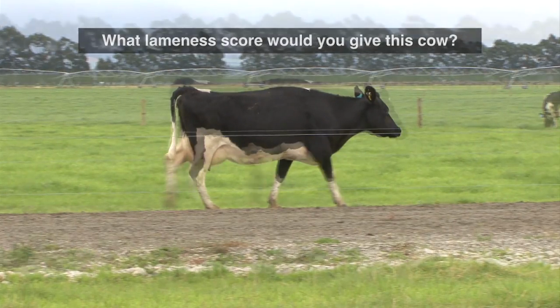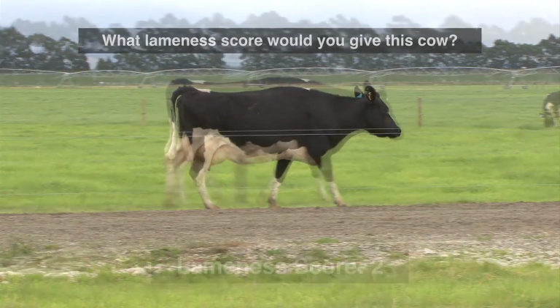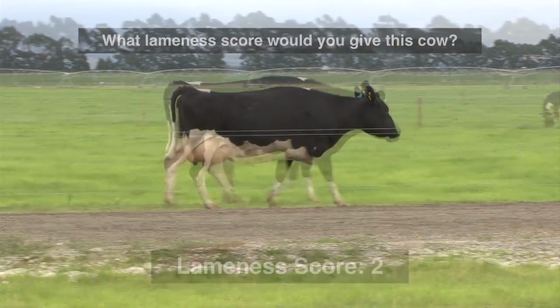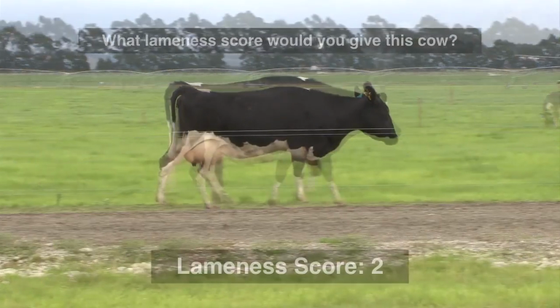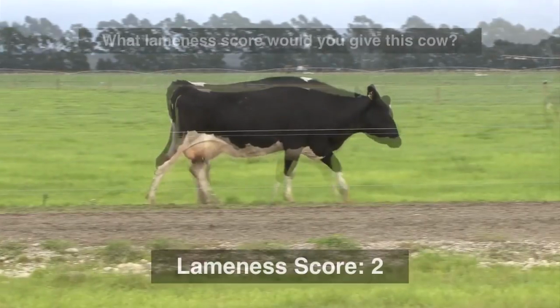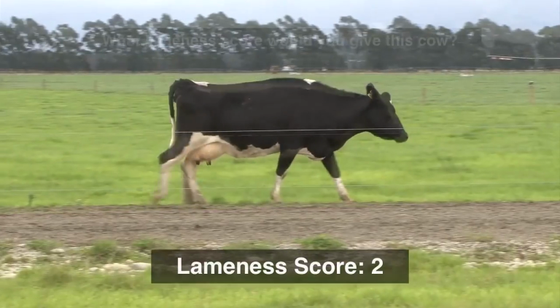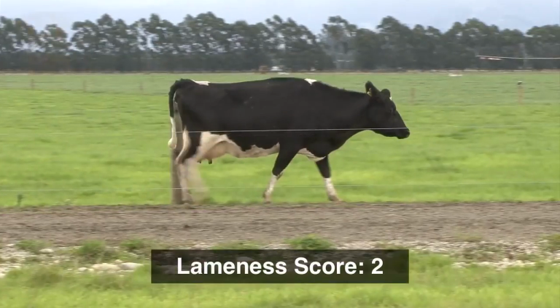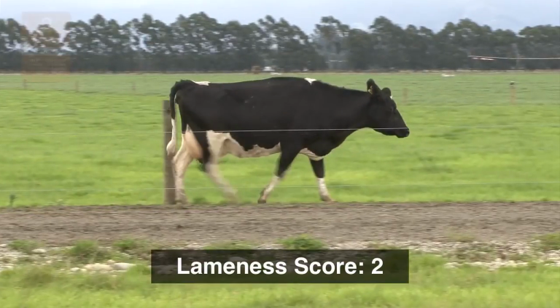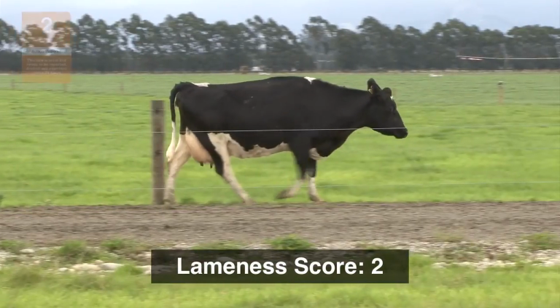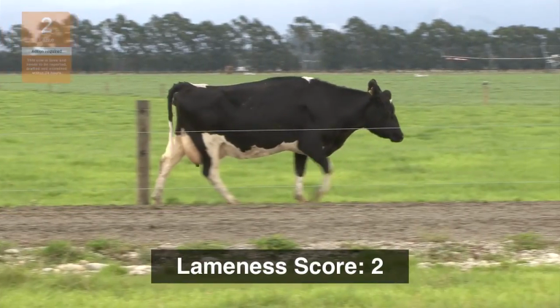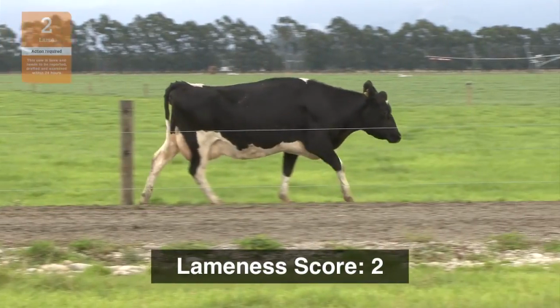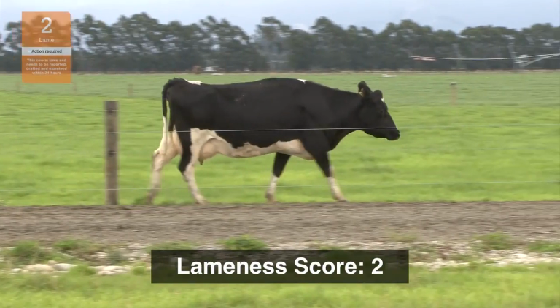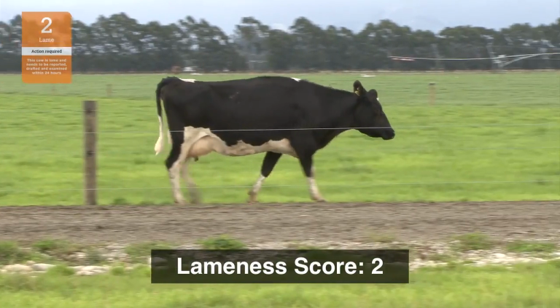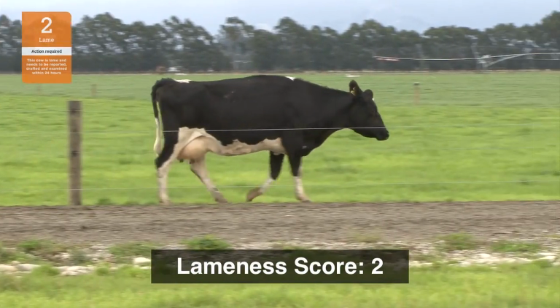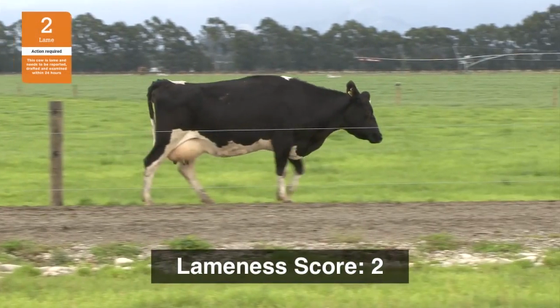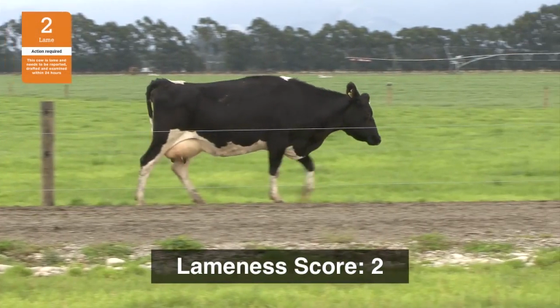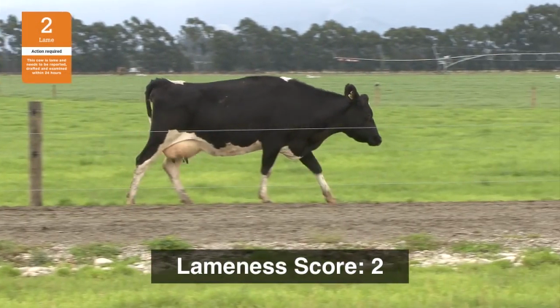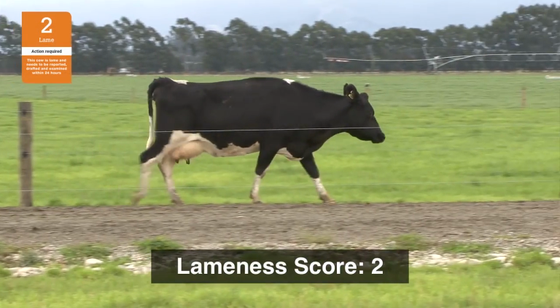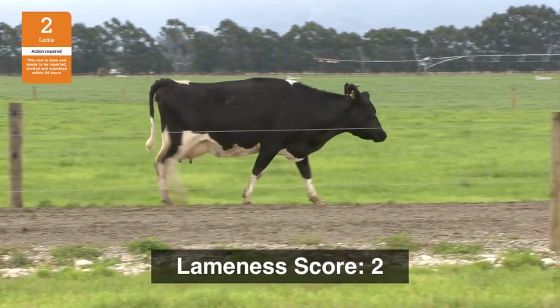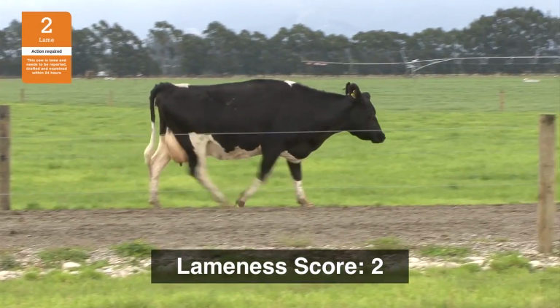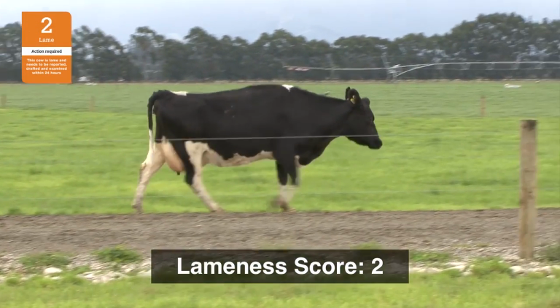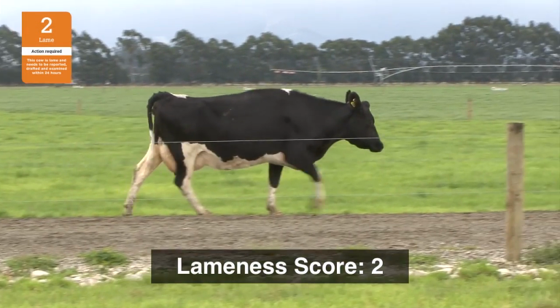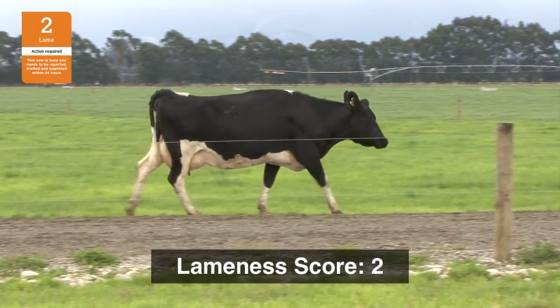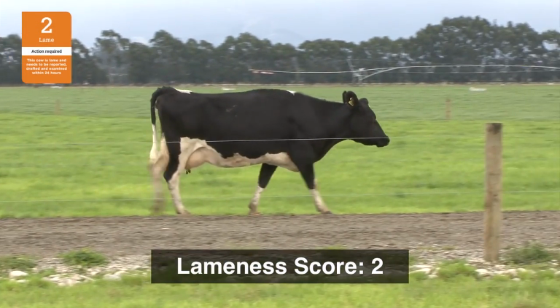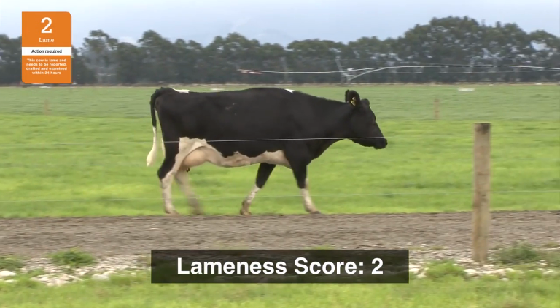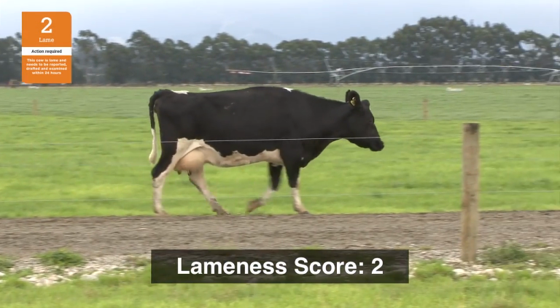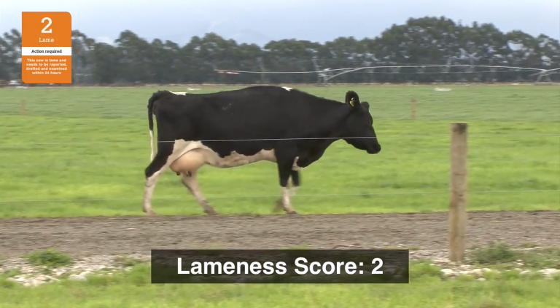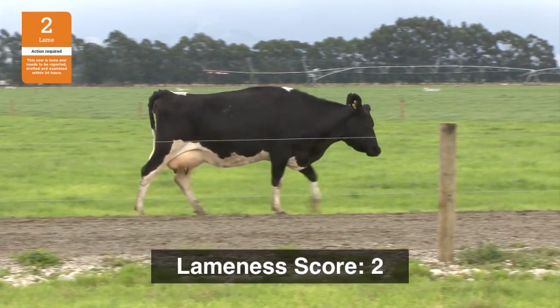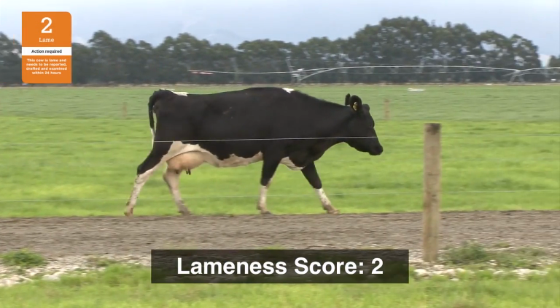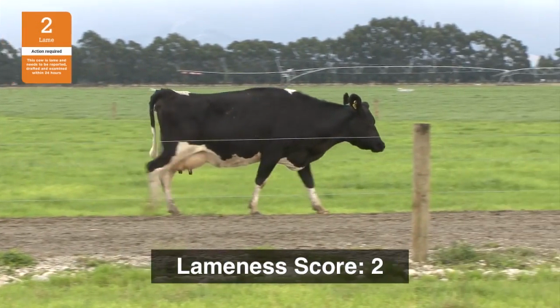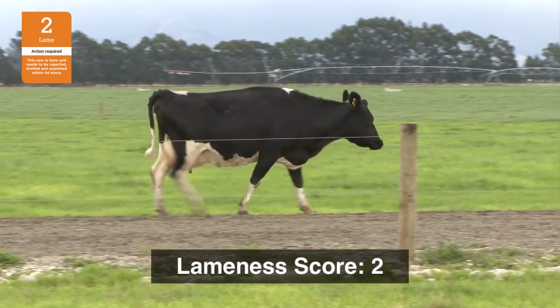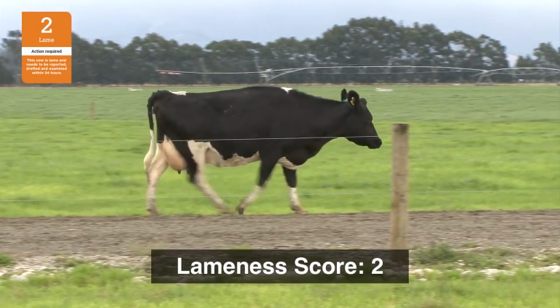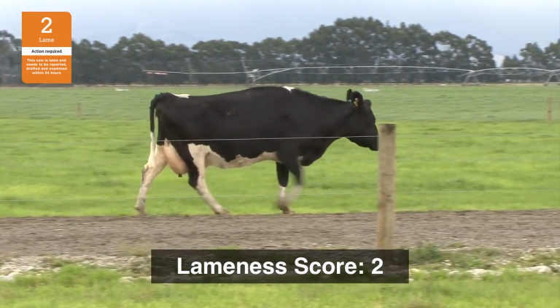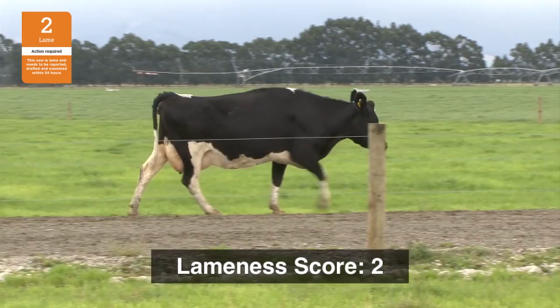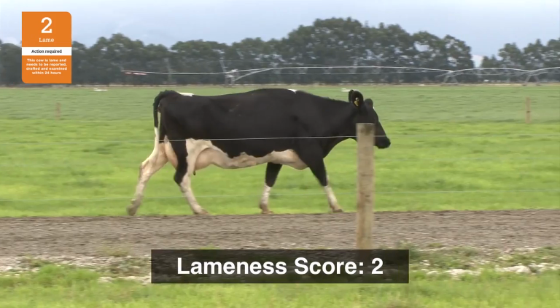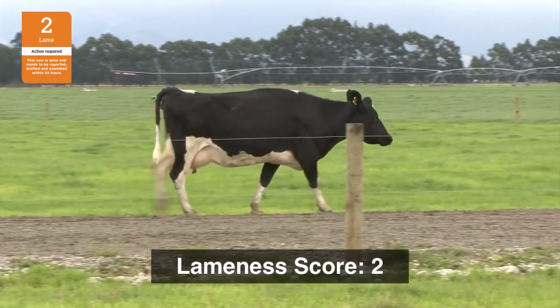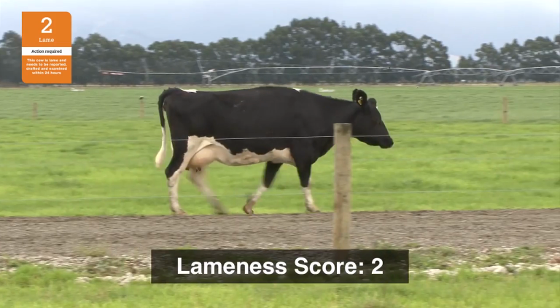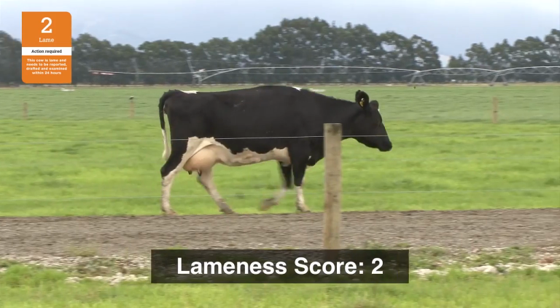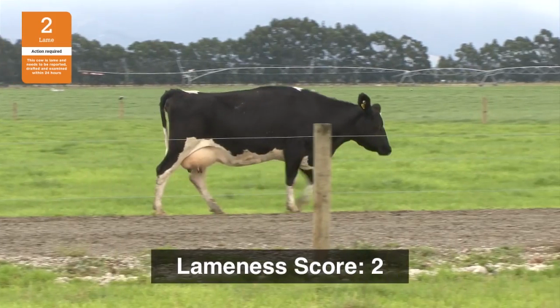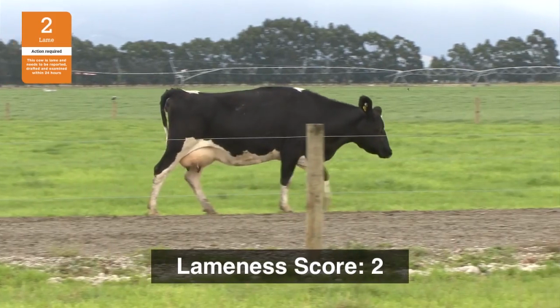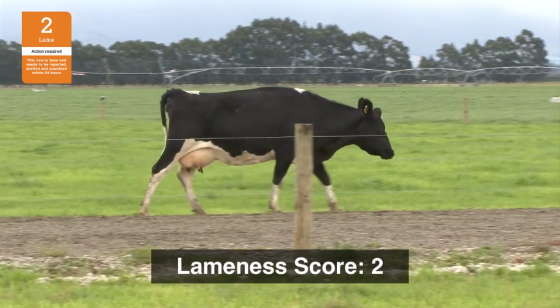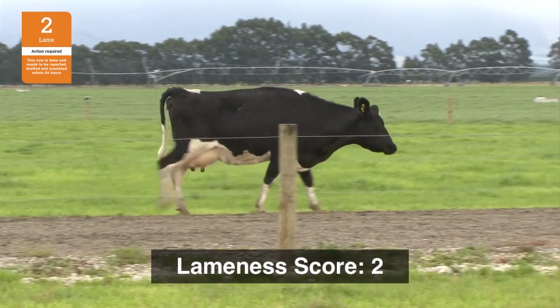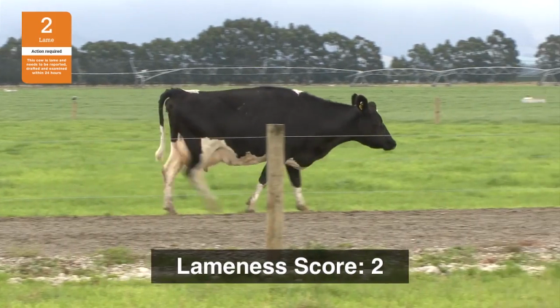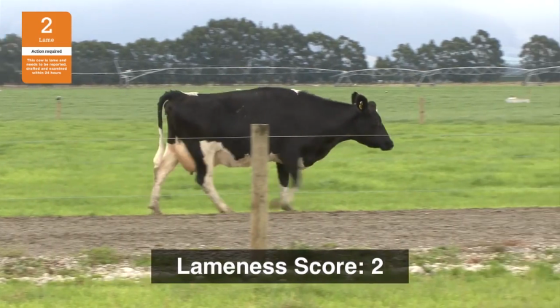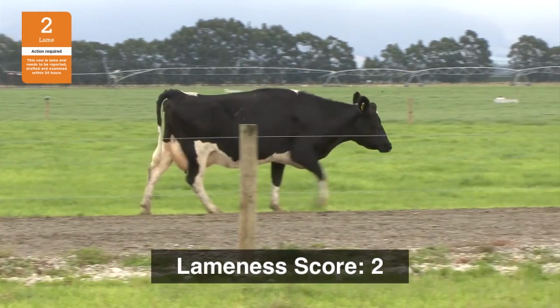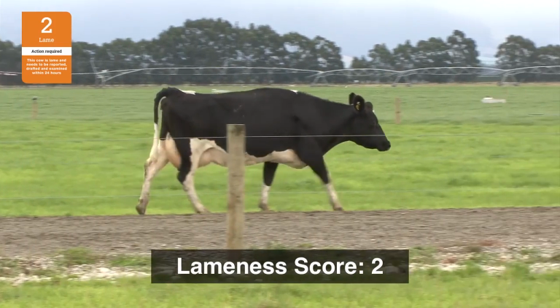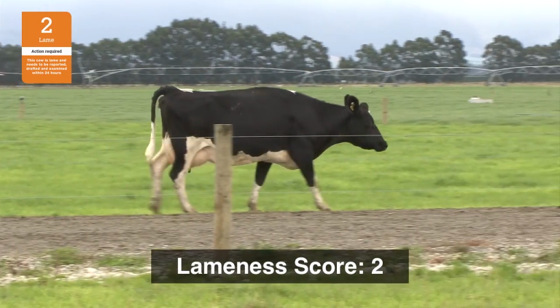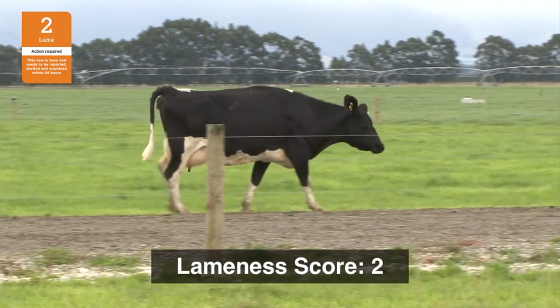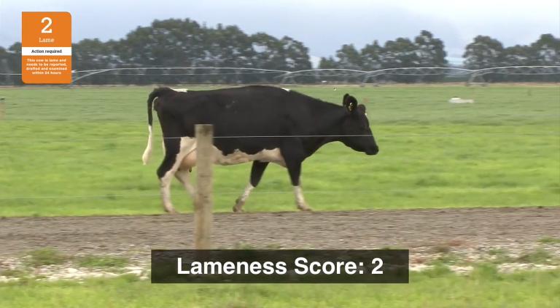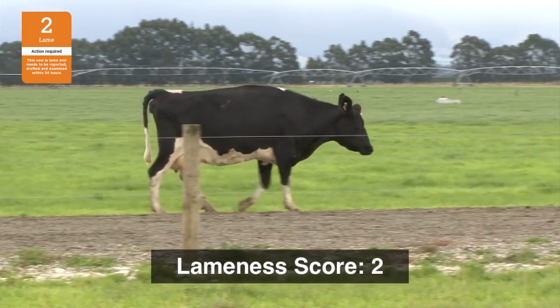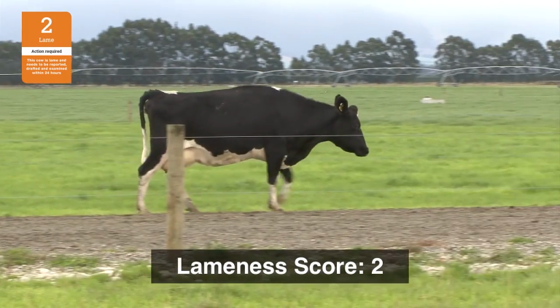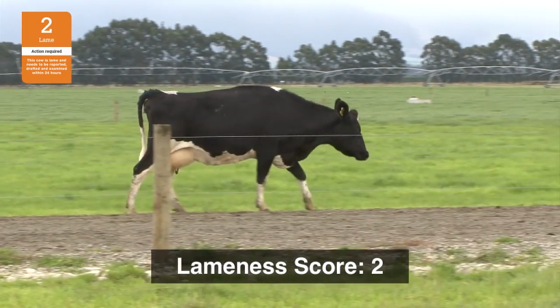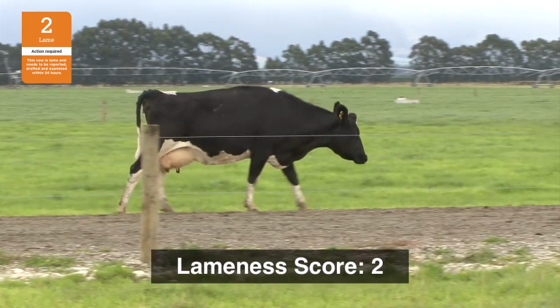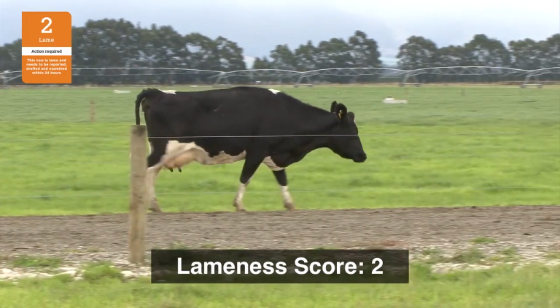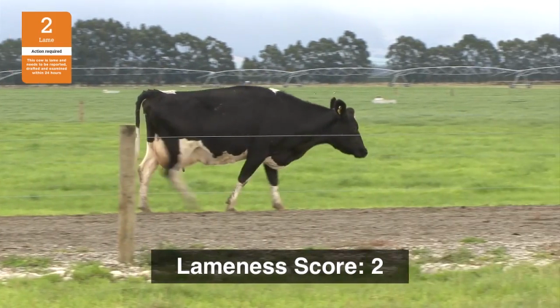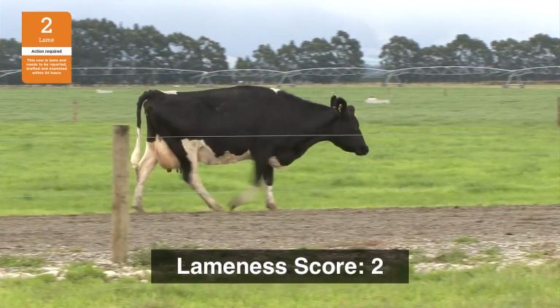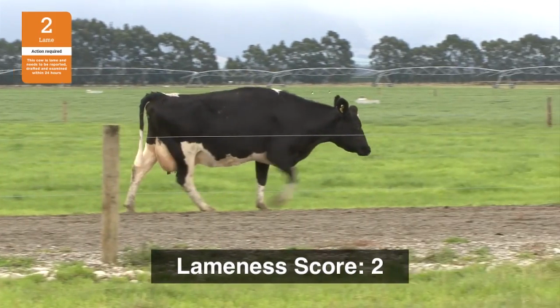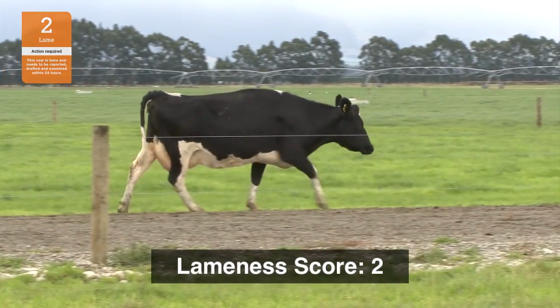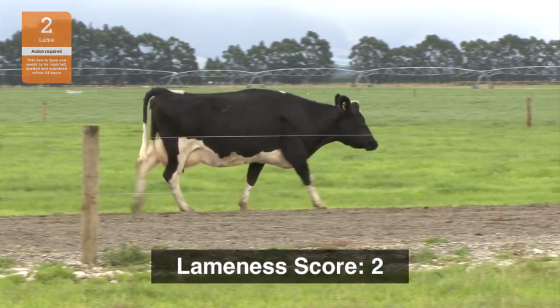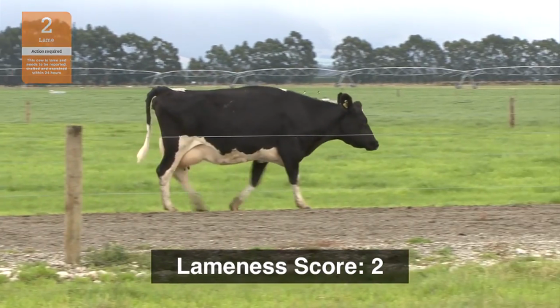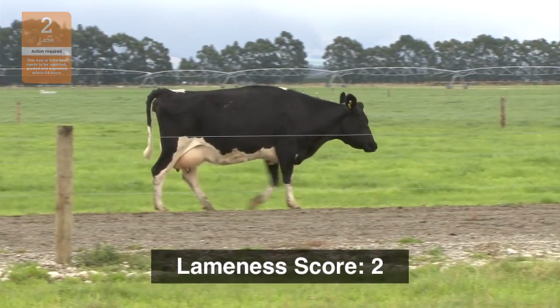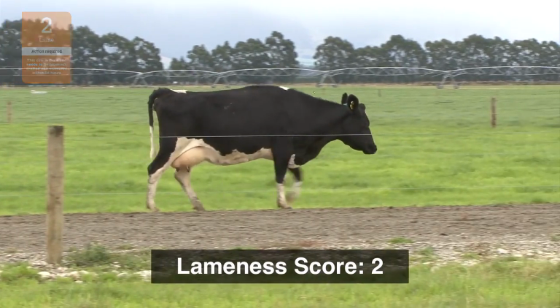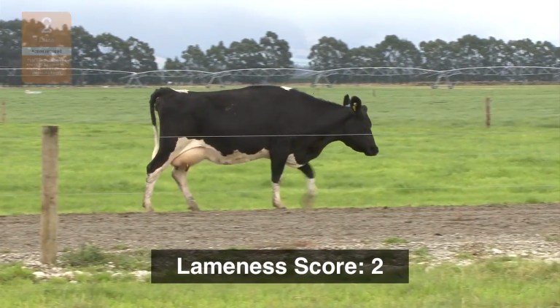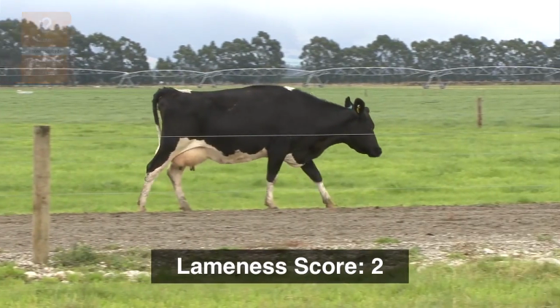Most farmers would give this cow a score of two. This cow is lame and should be drafted, examined and treated as soon as possible.